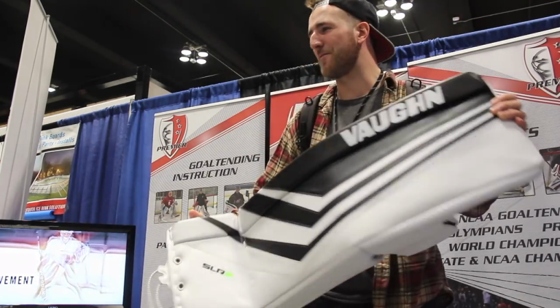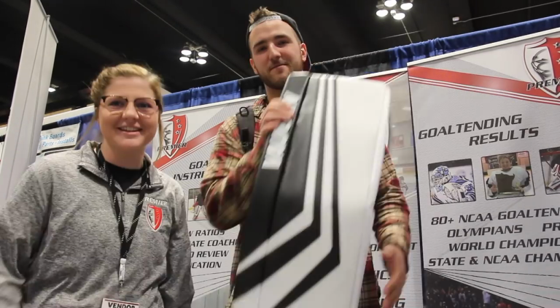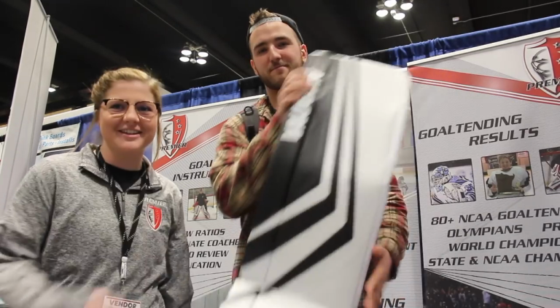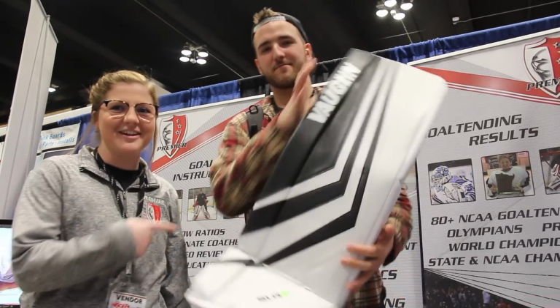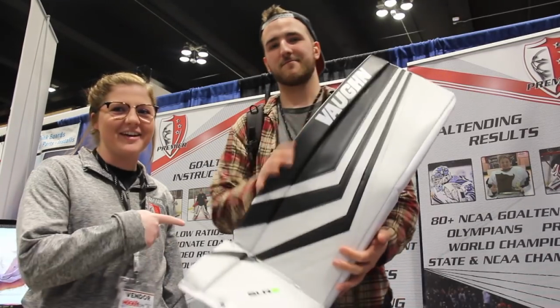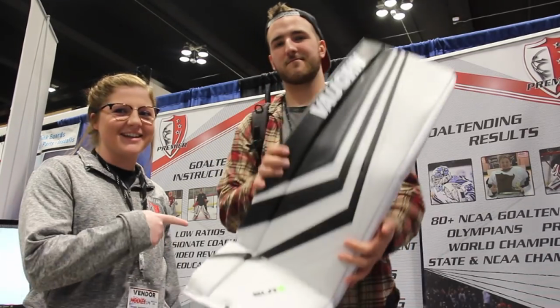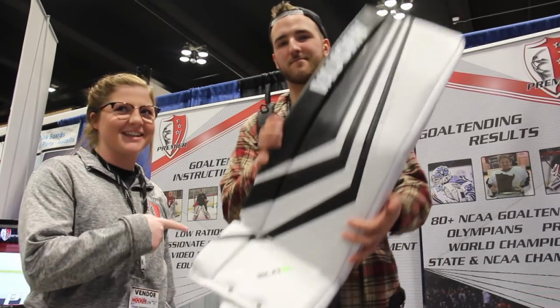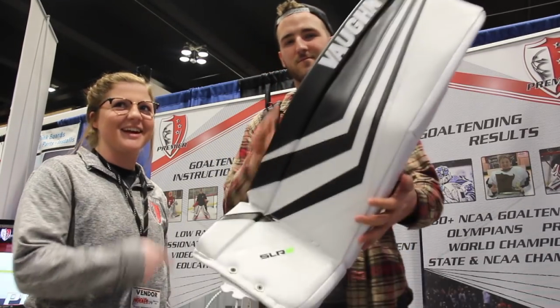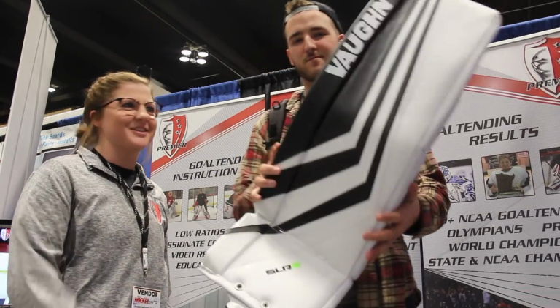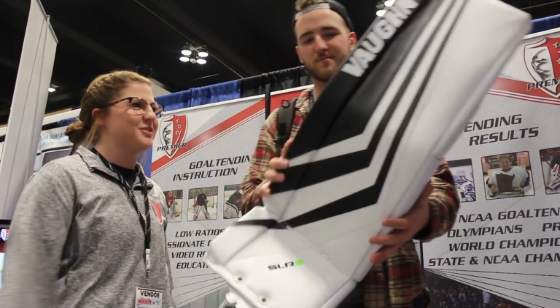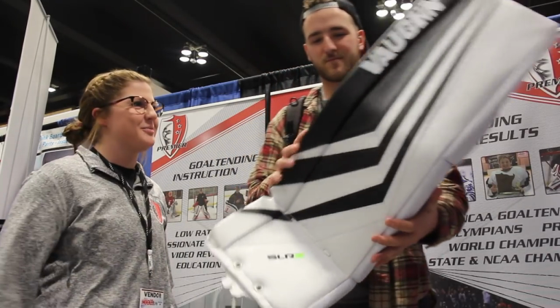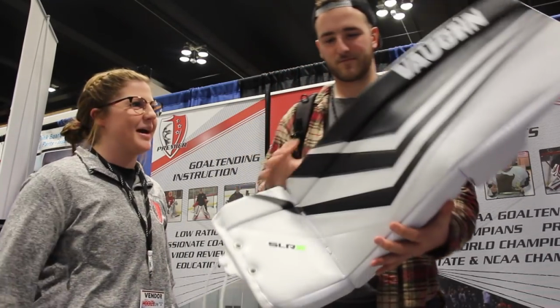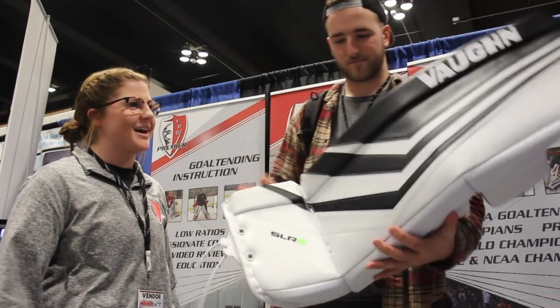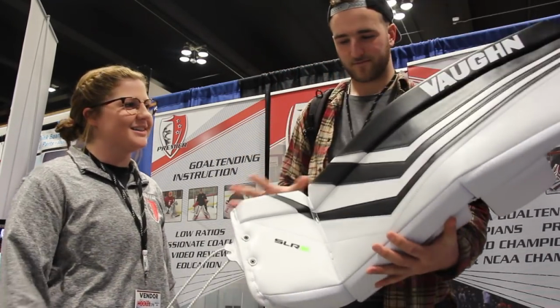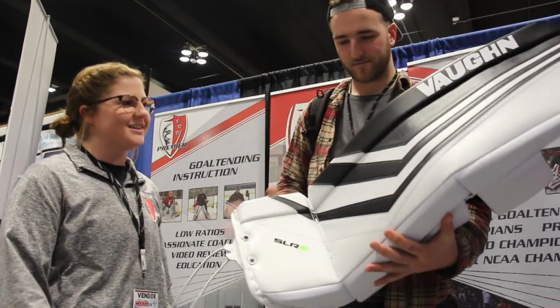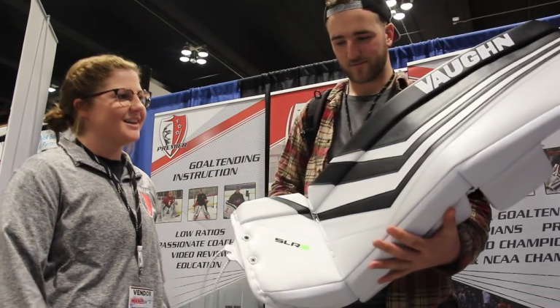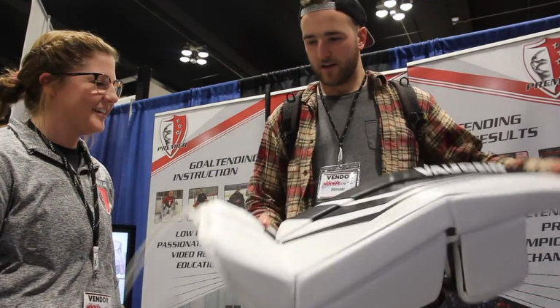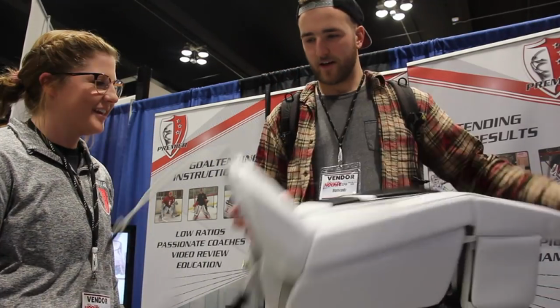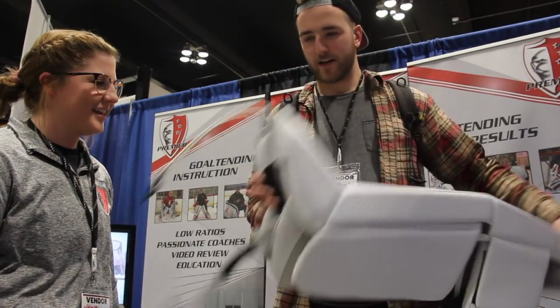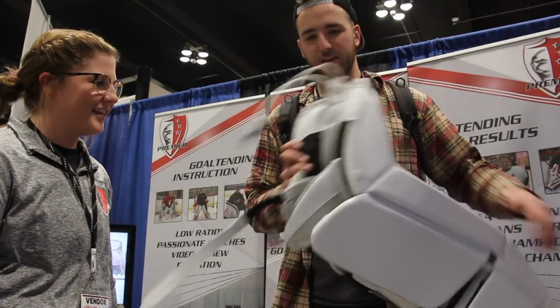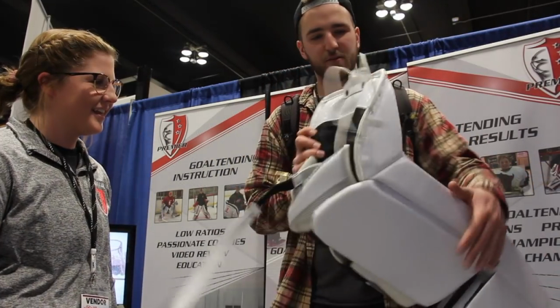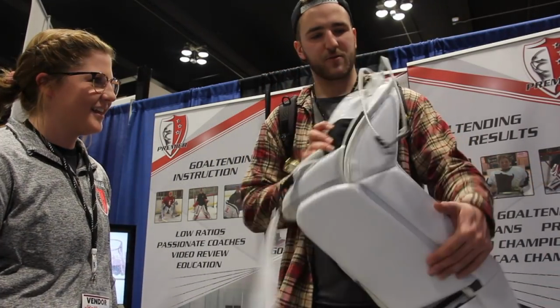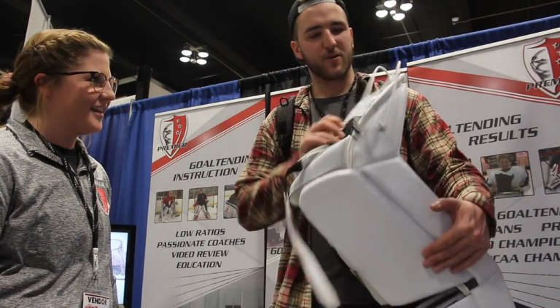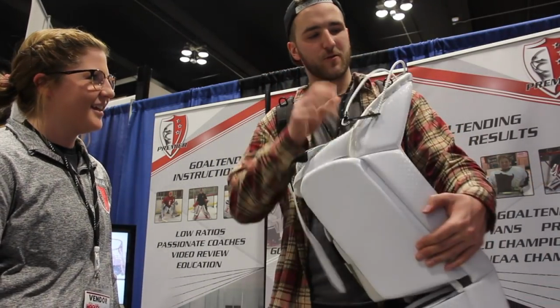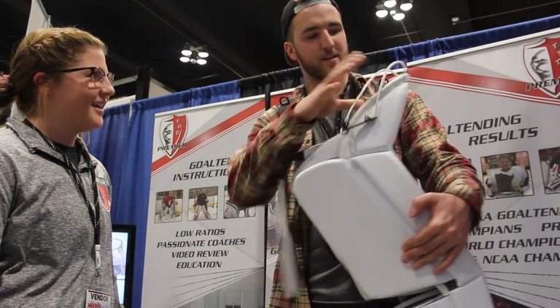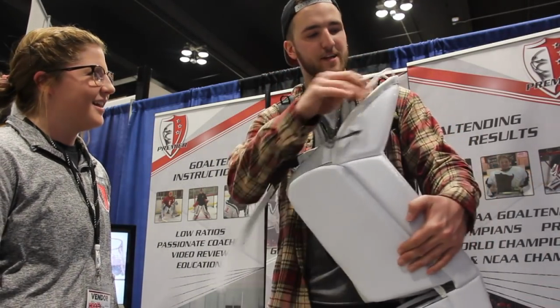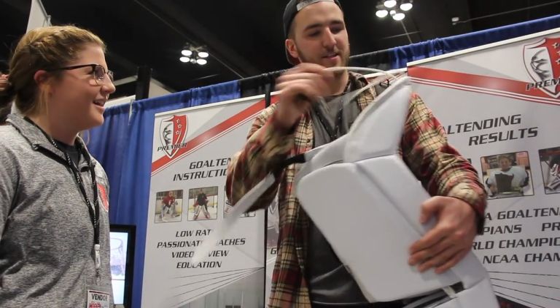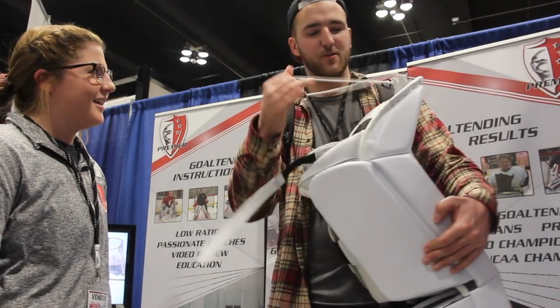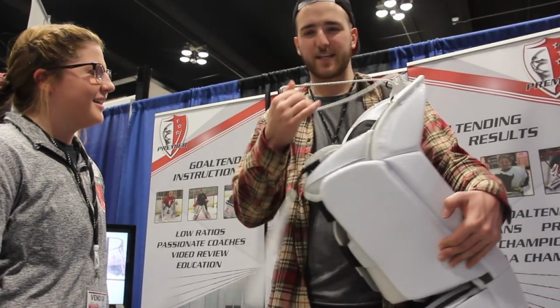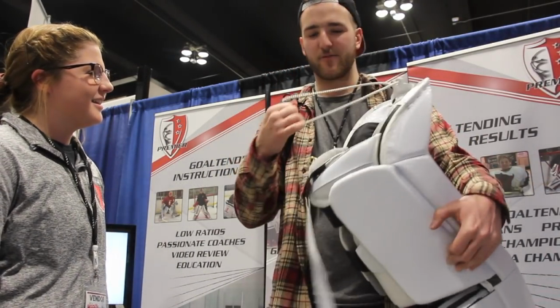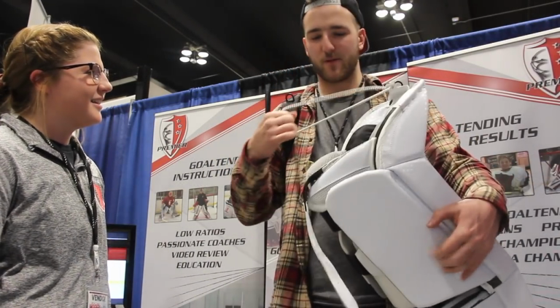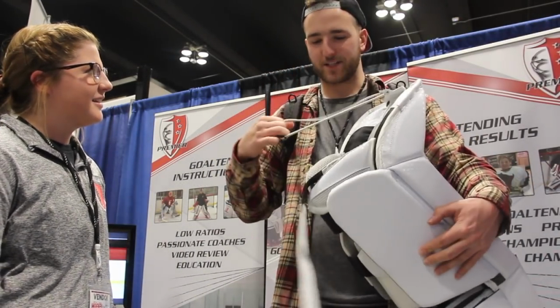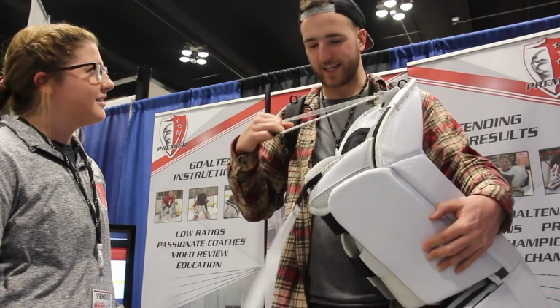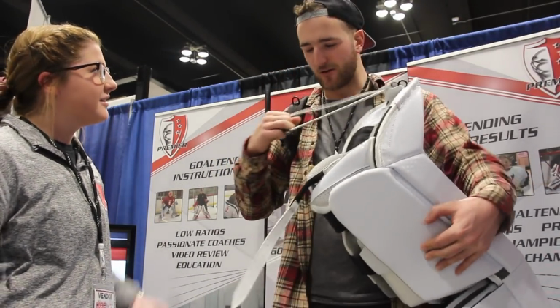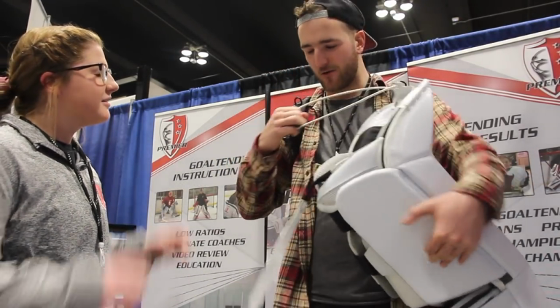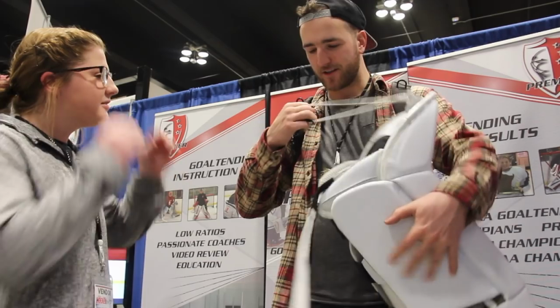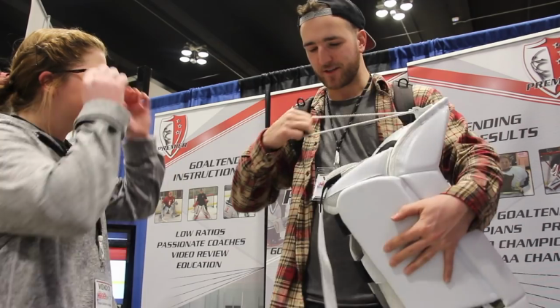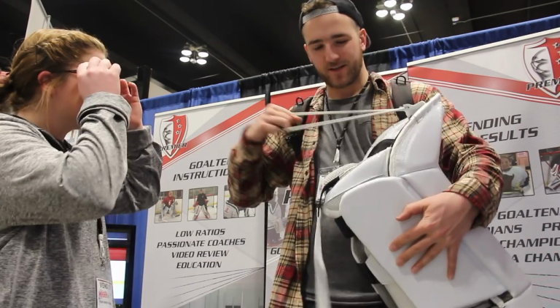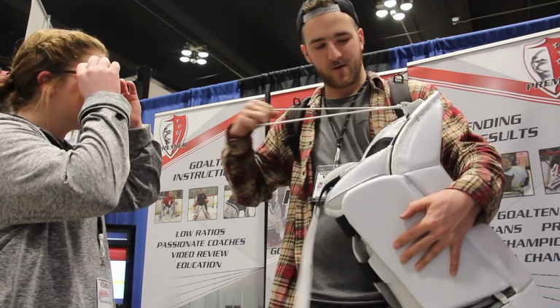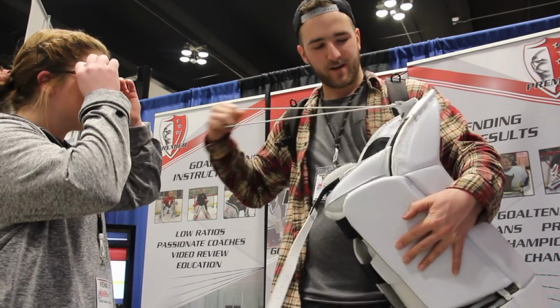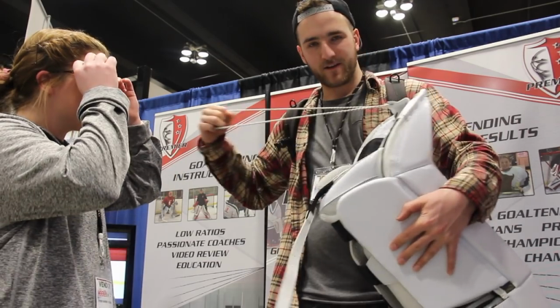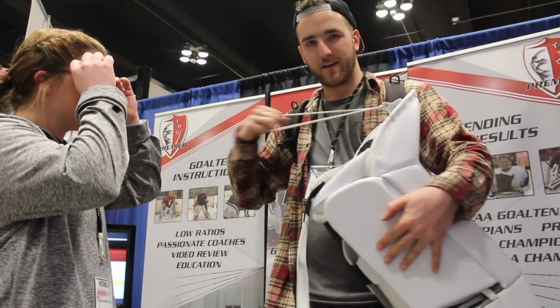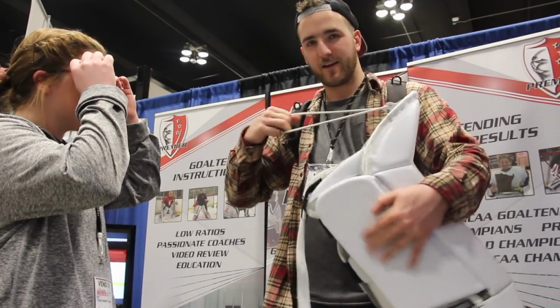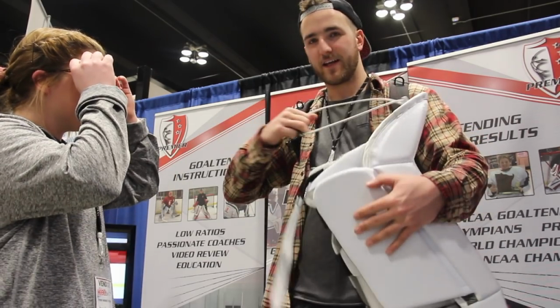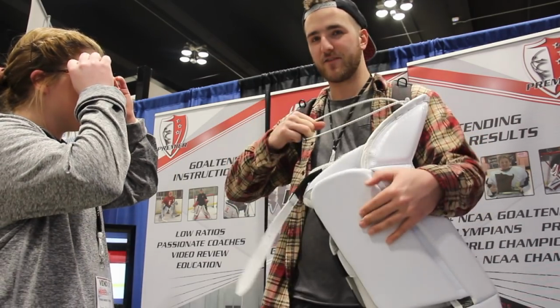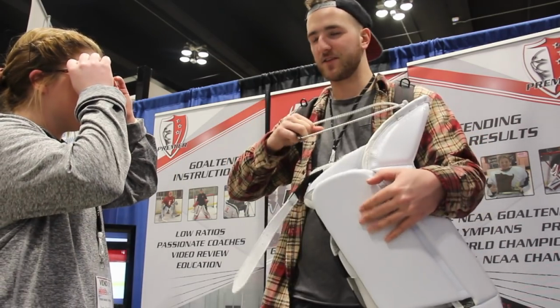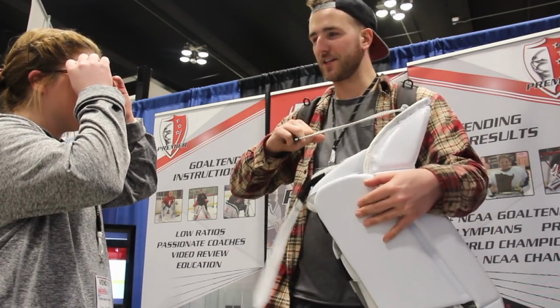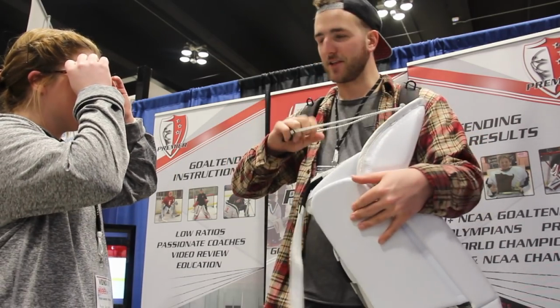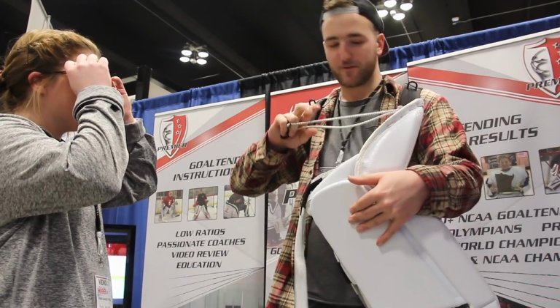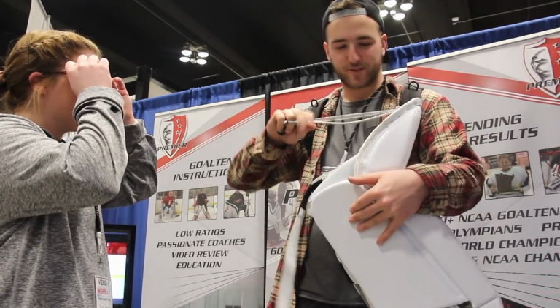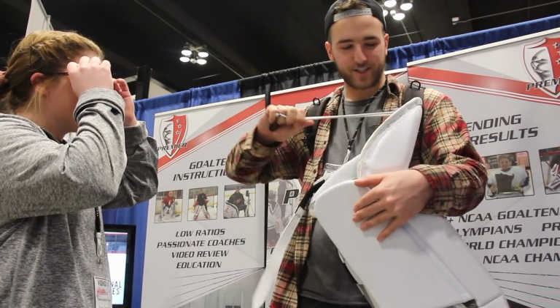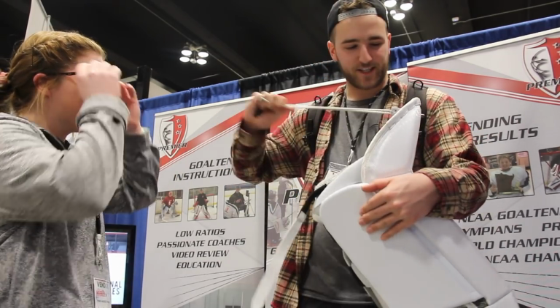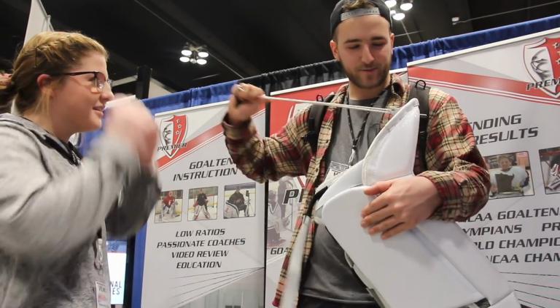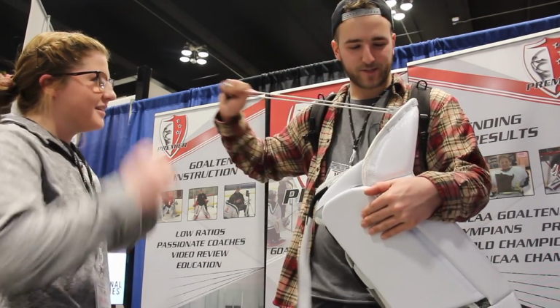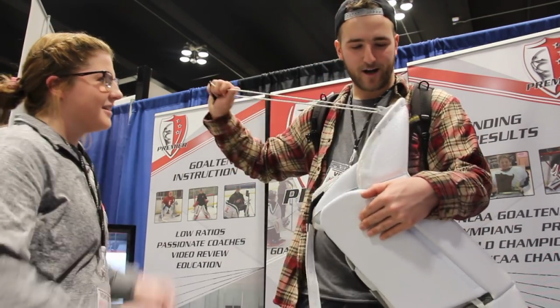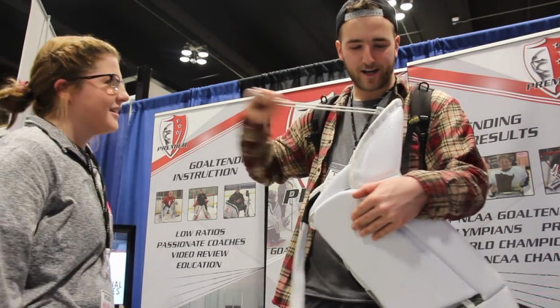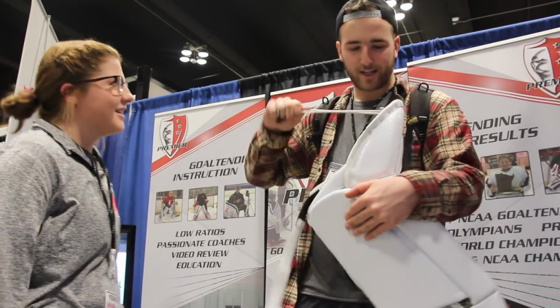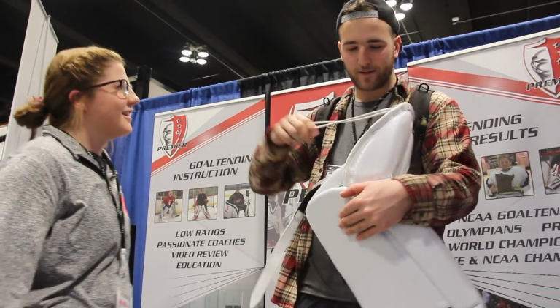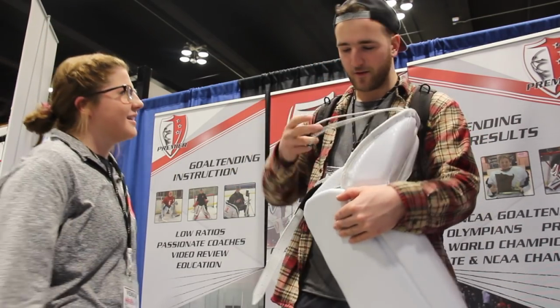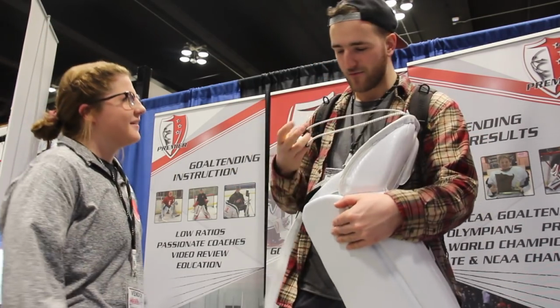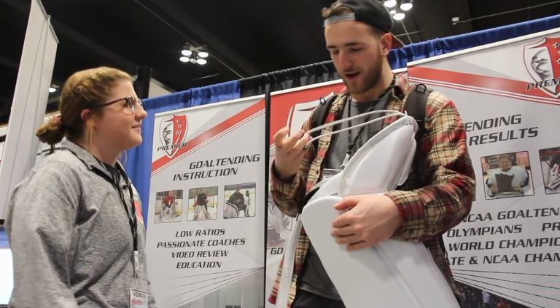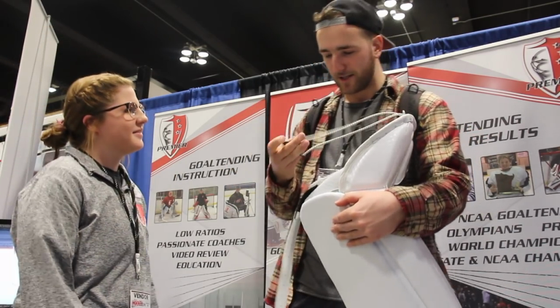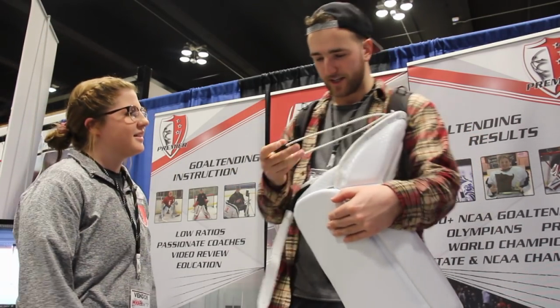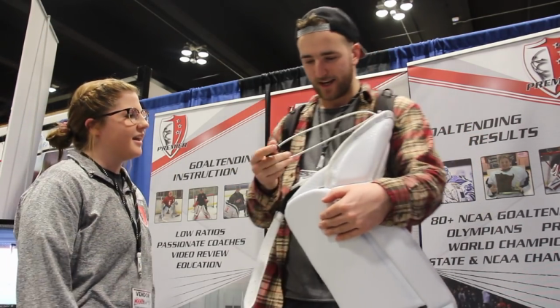These are the new SLR2 pads. Got the new toe ties. You notice everybody's kind of going to this now — the new CCM's got it, the new Brian's got it.